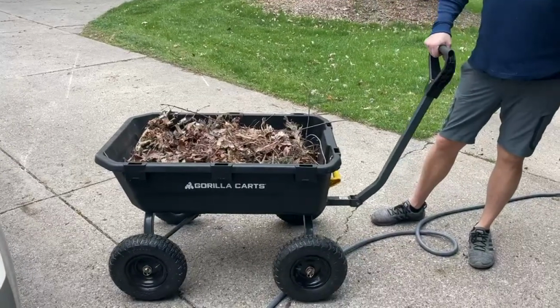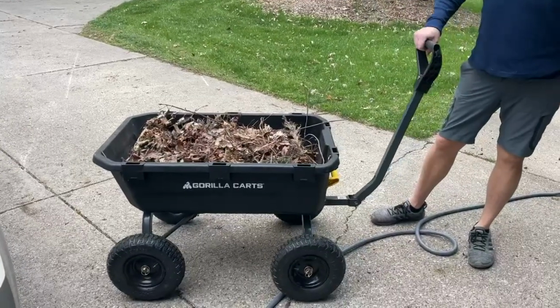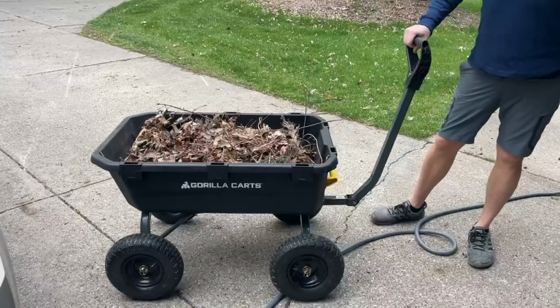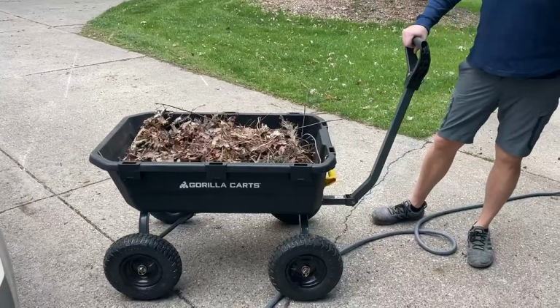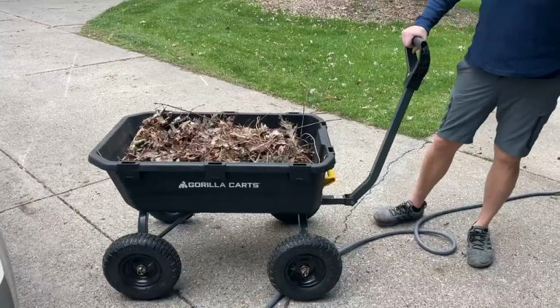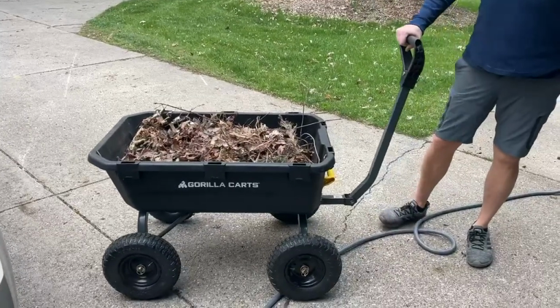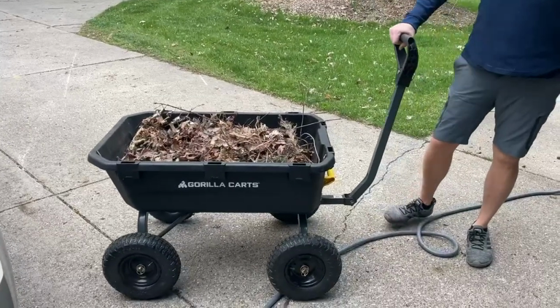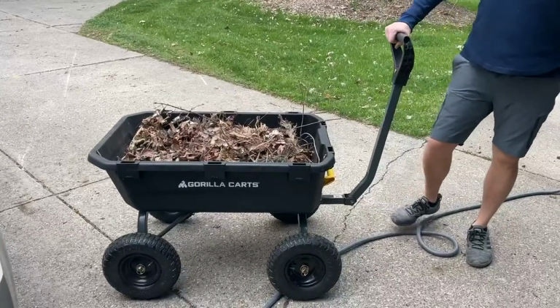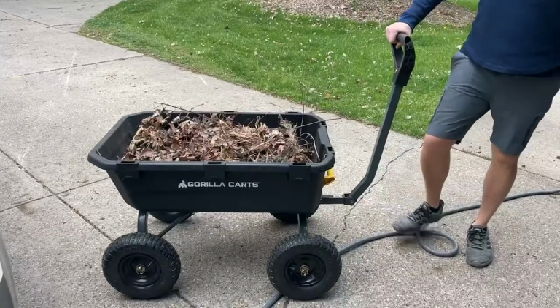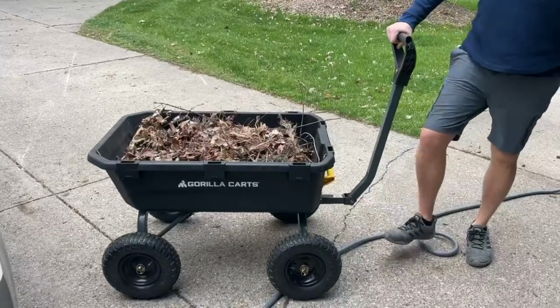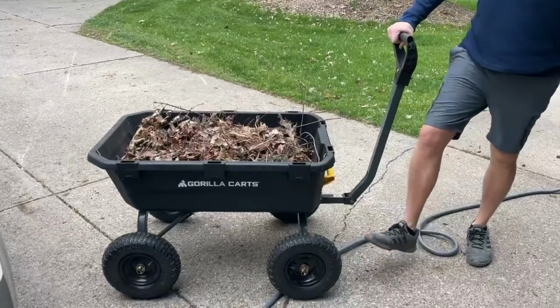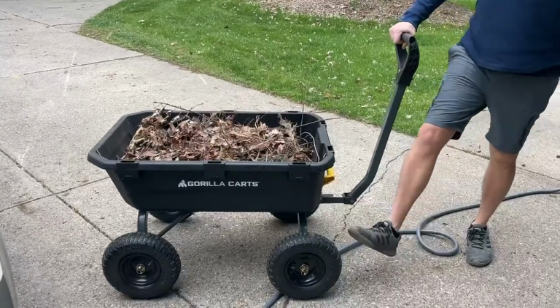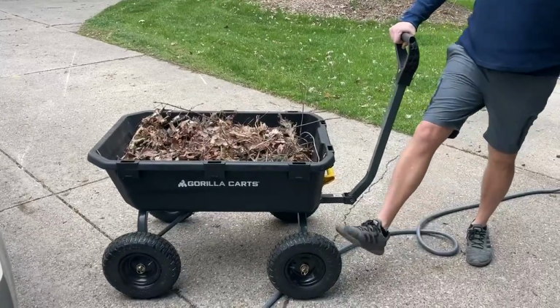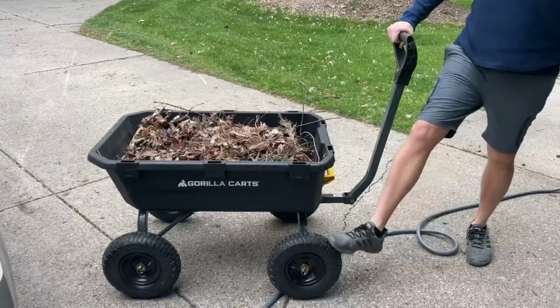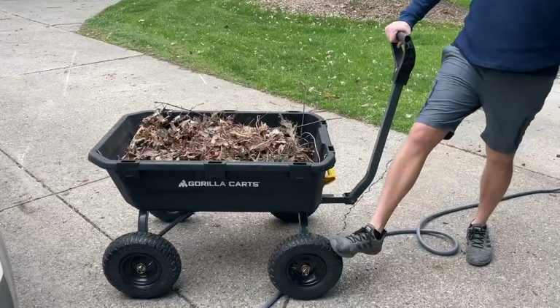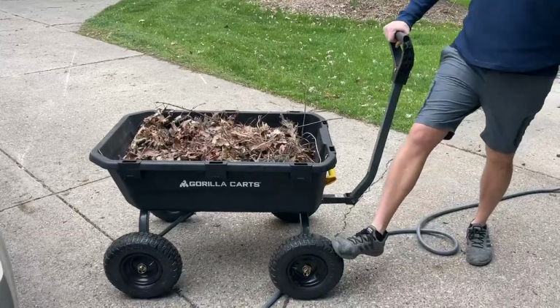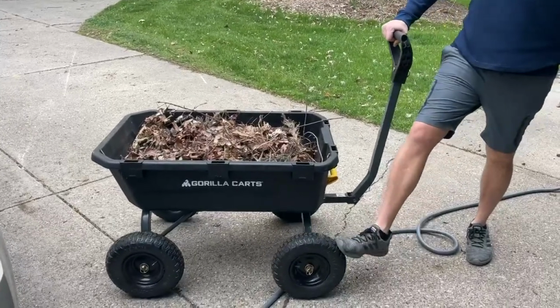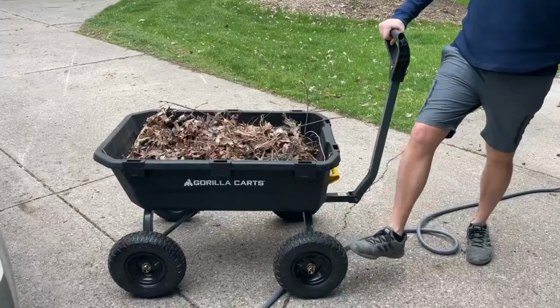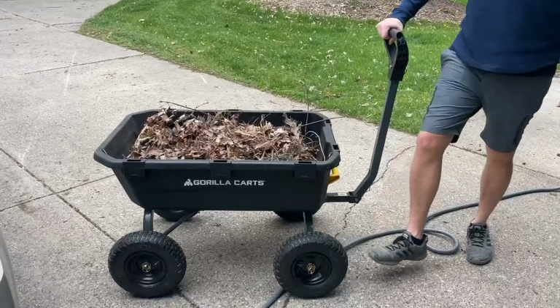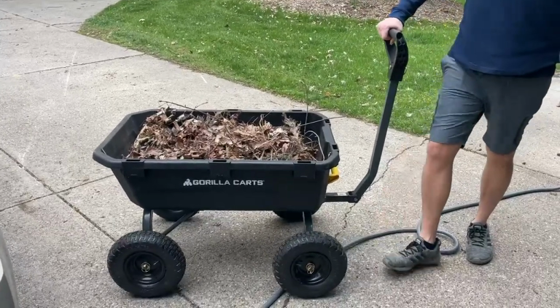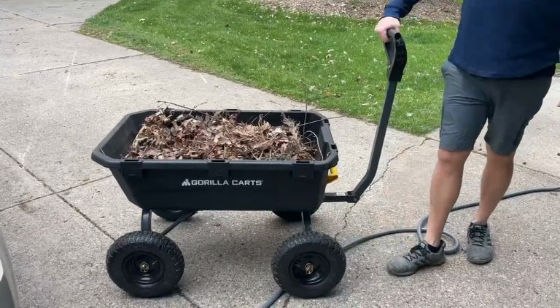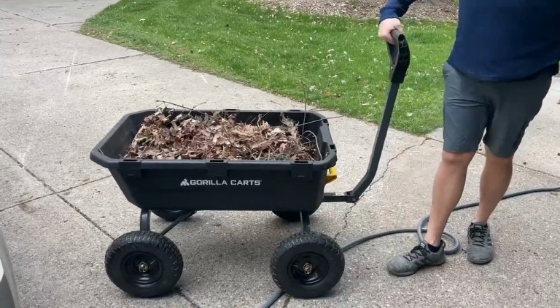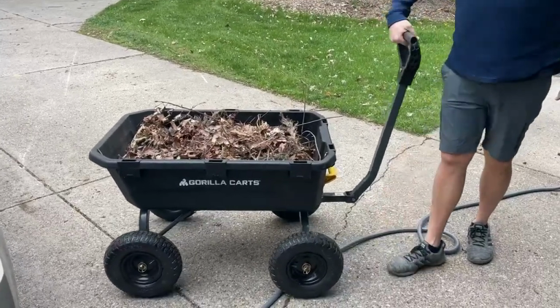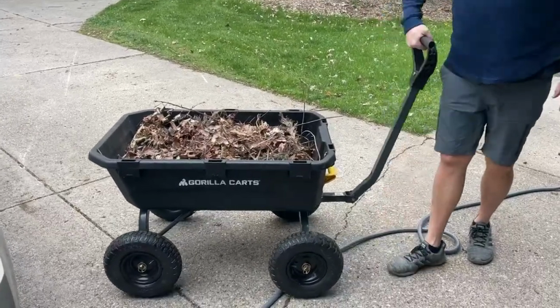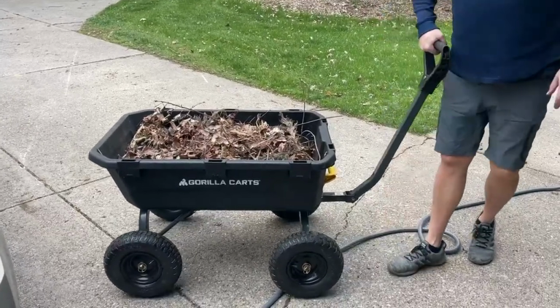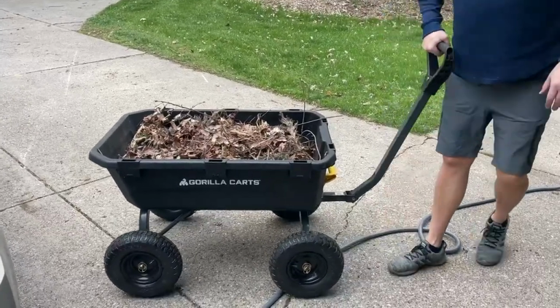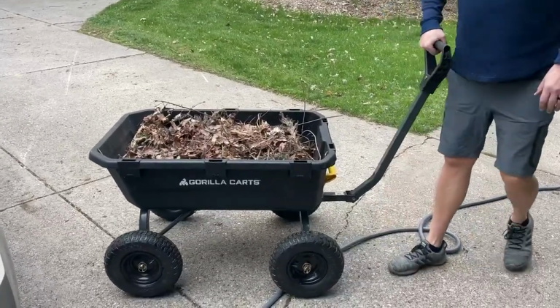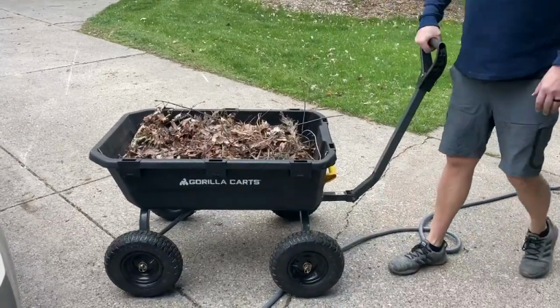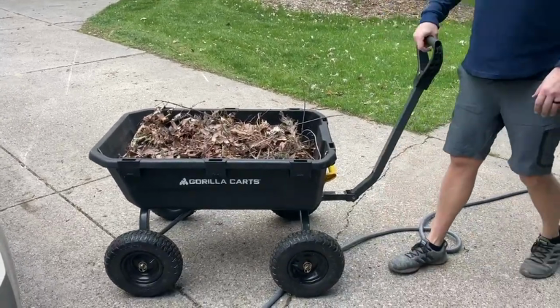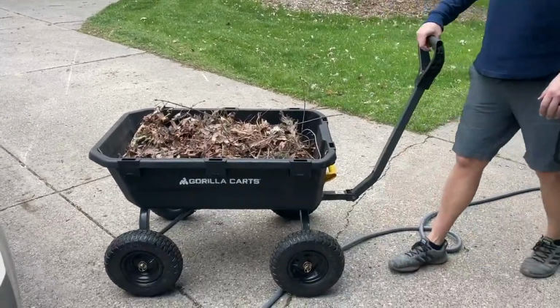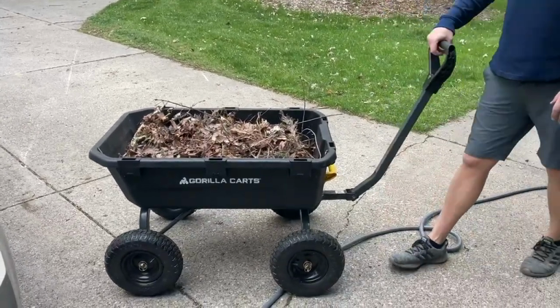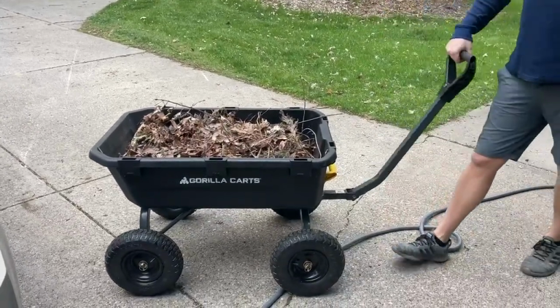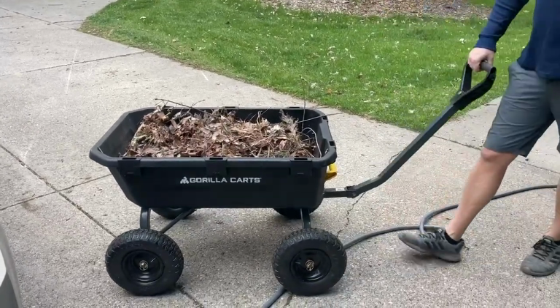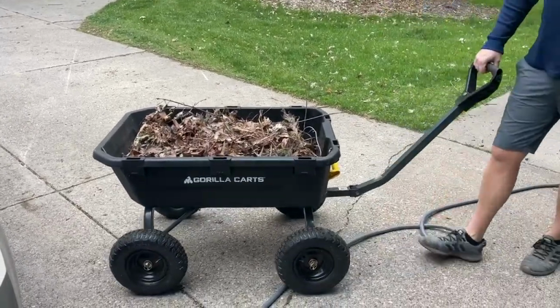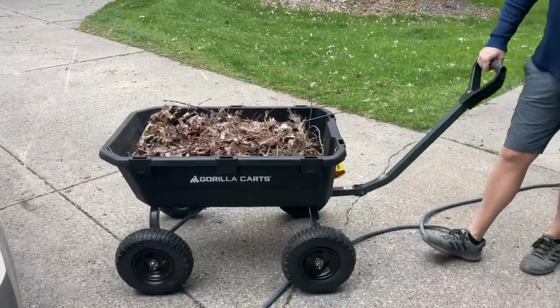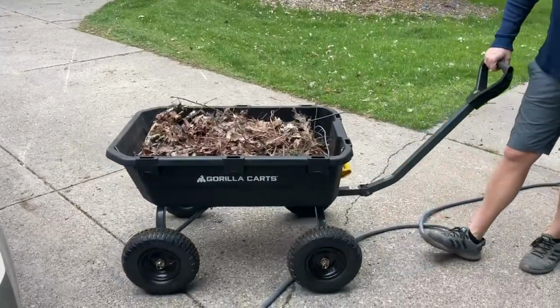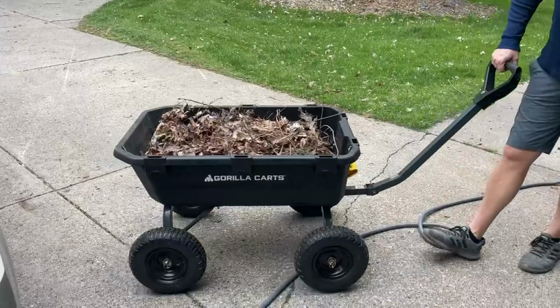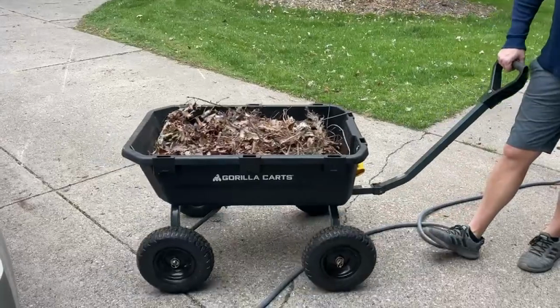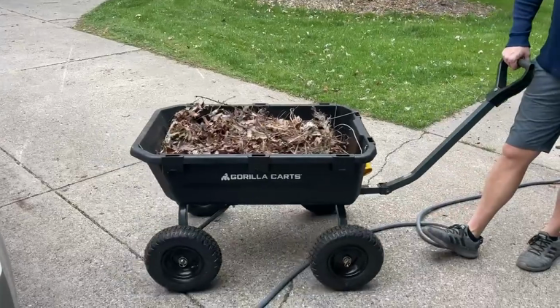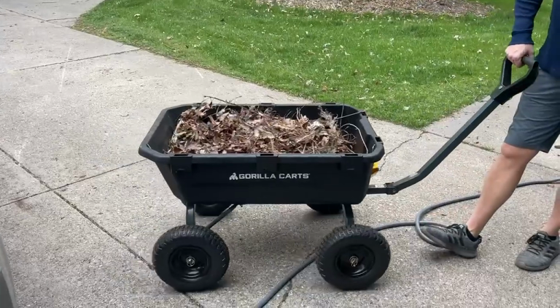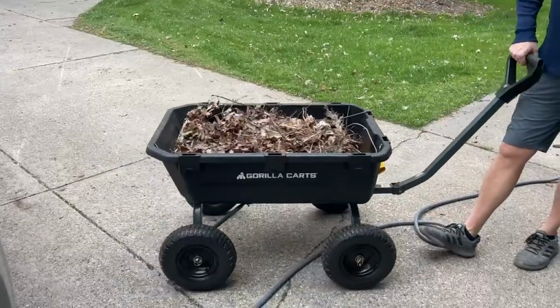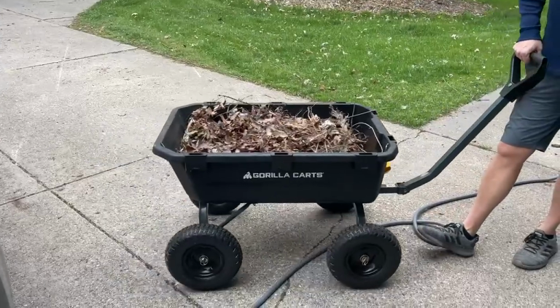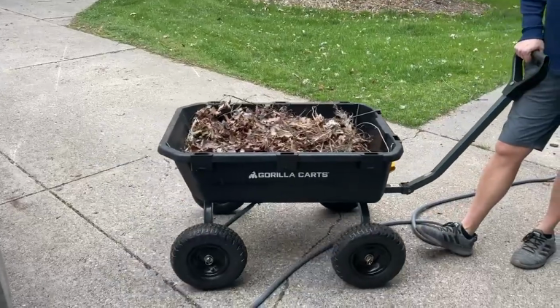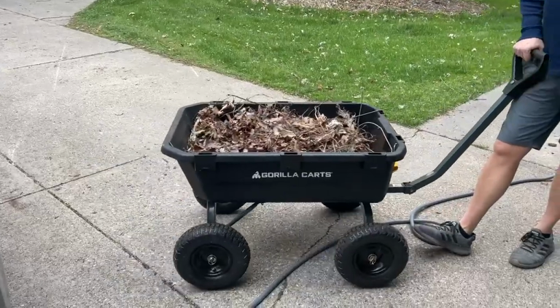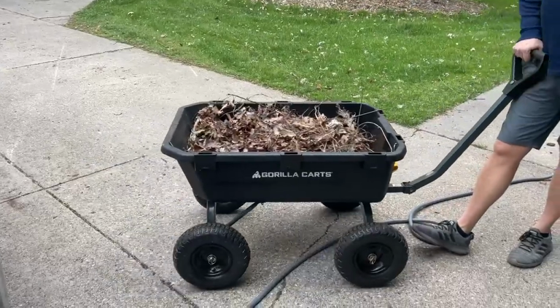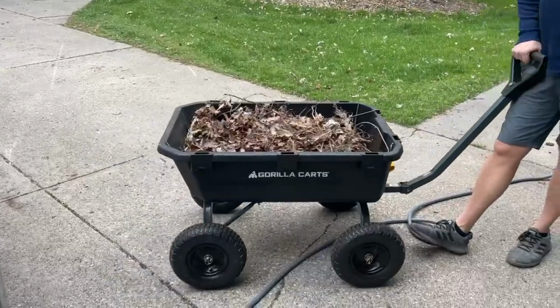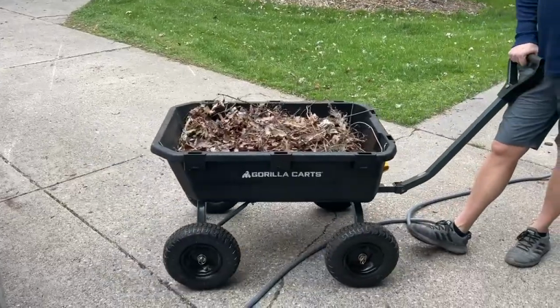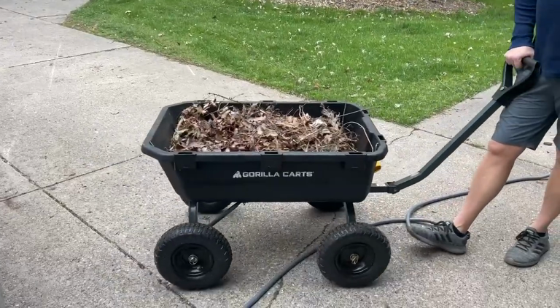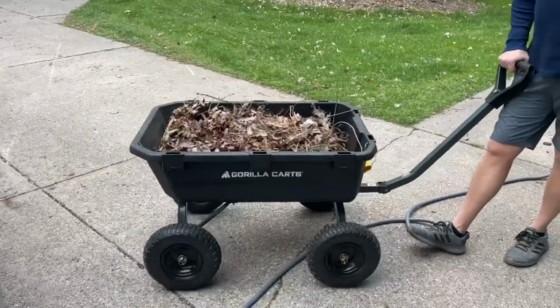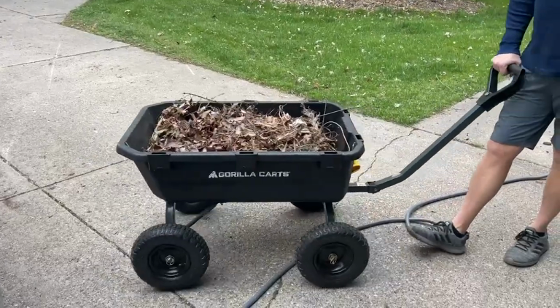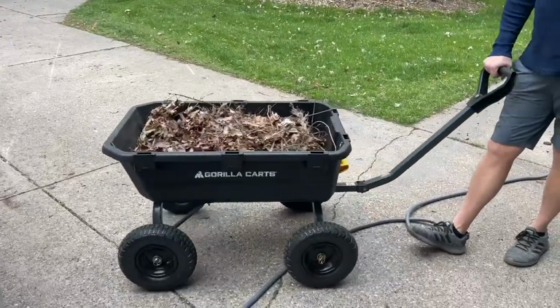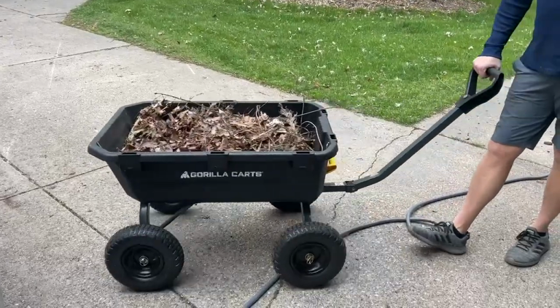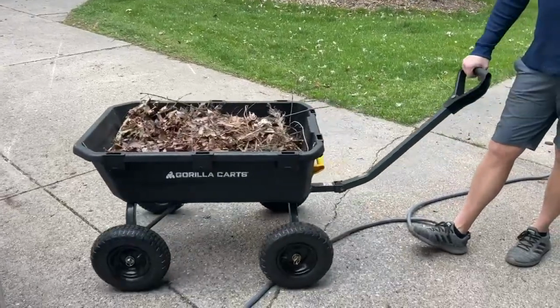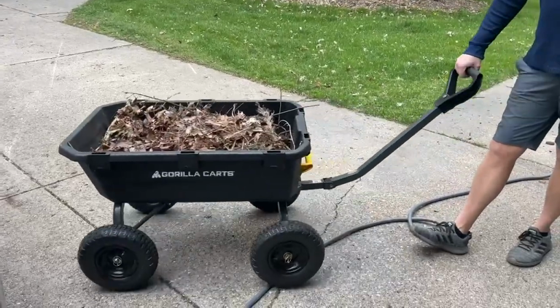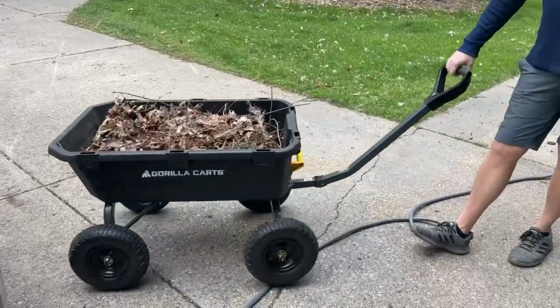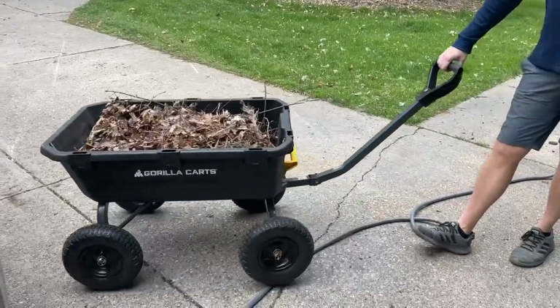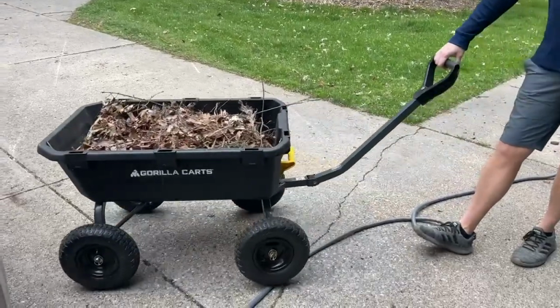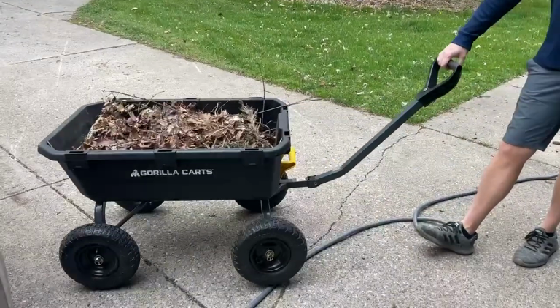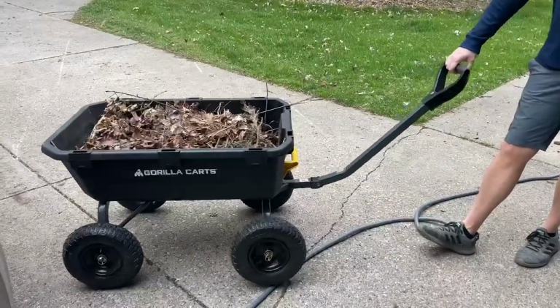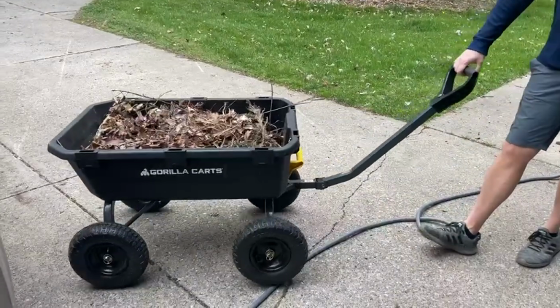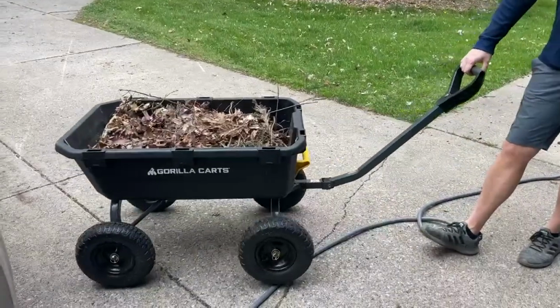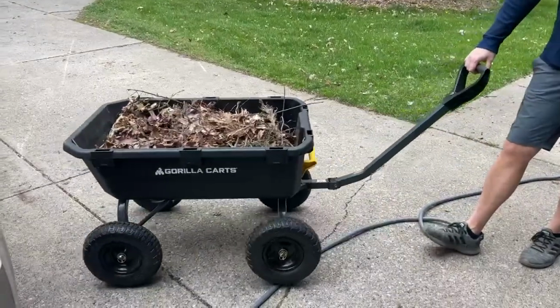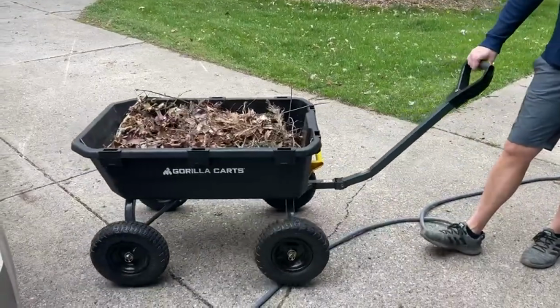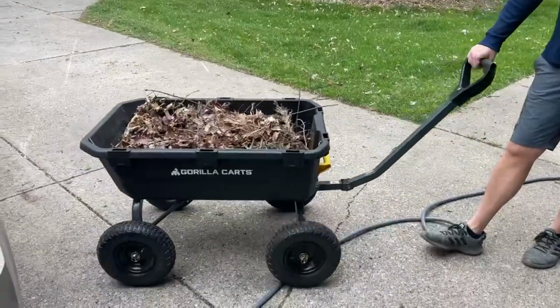I really like the pneumatic tires. I like the handle. It's going to be much easier to push and pull than a wheelbarrow.